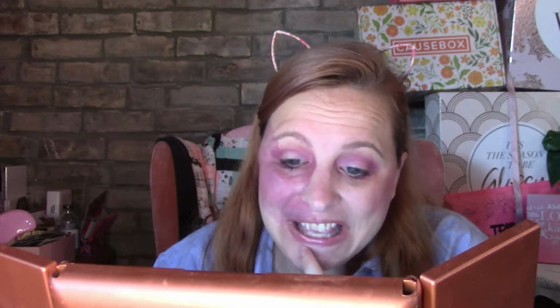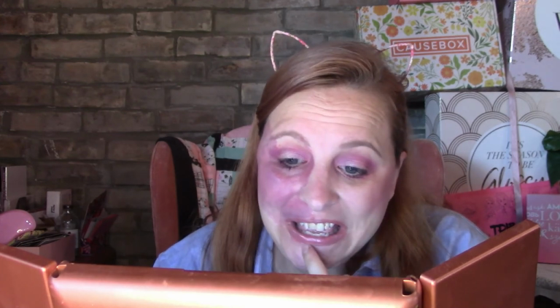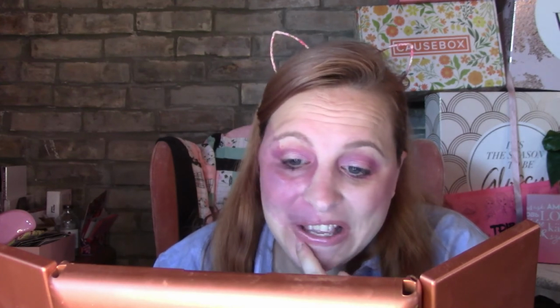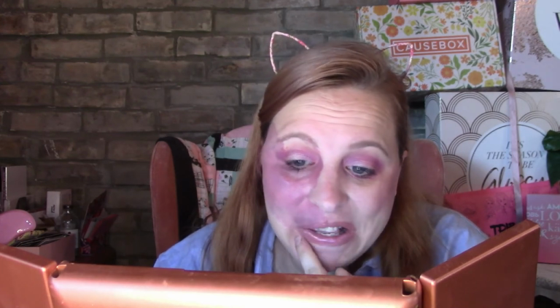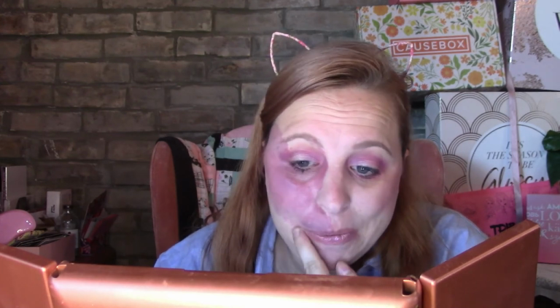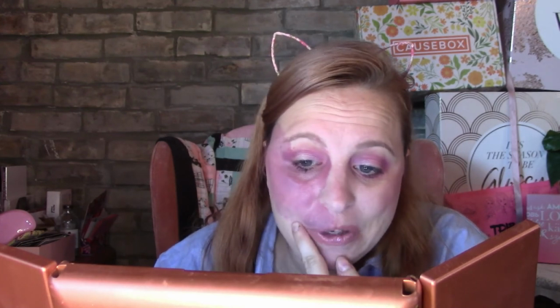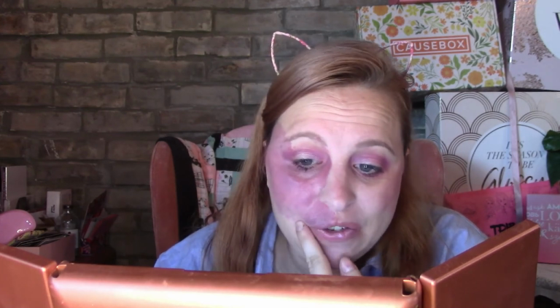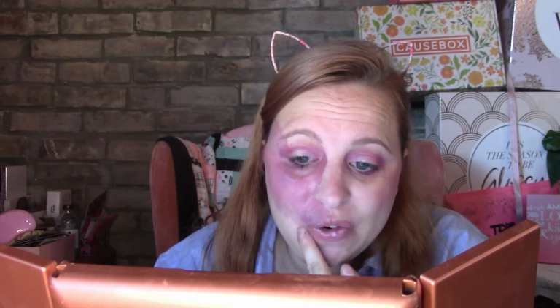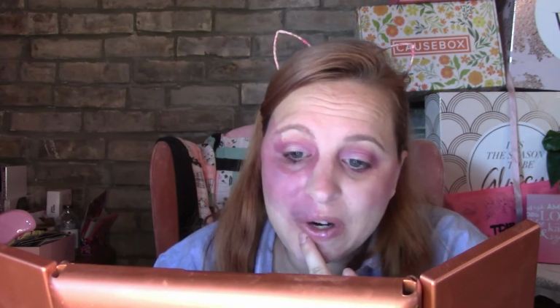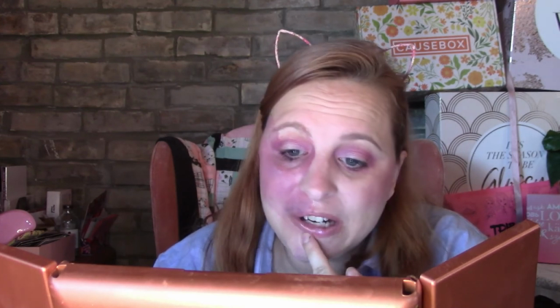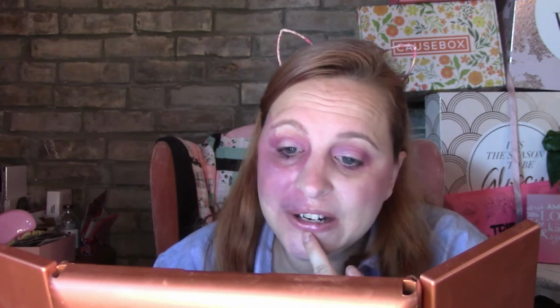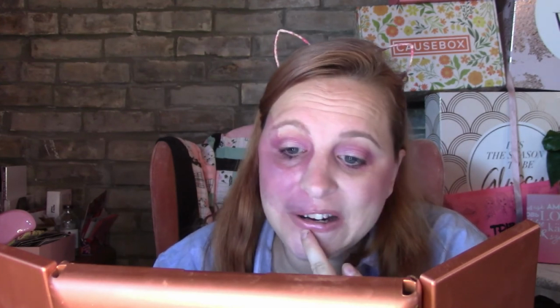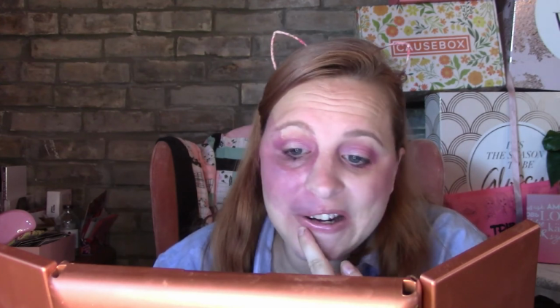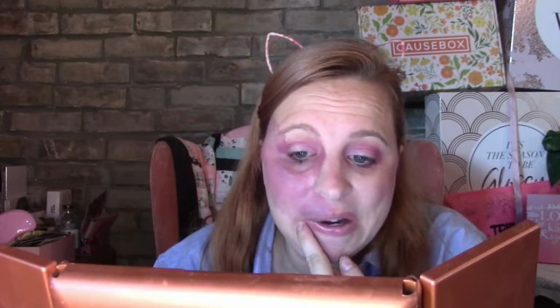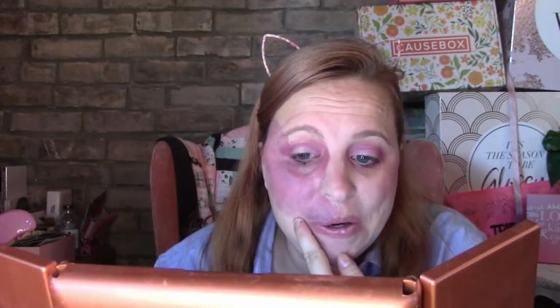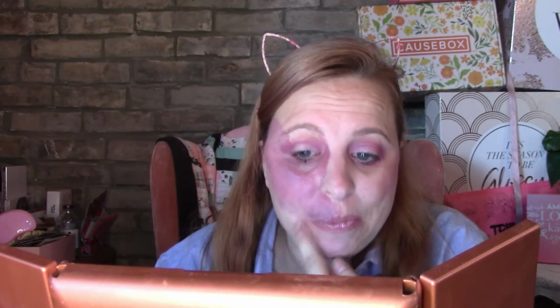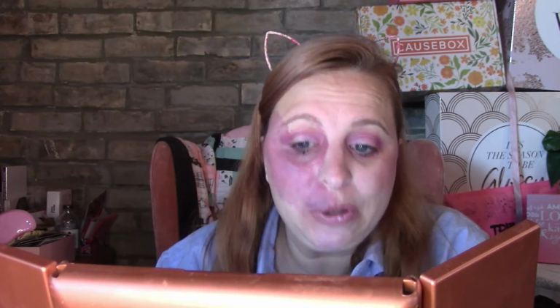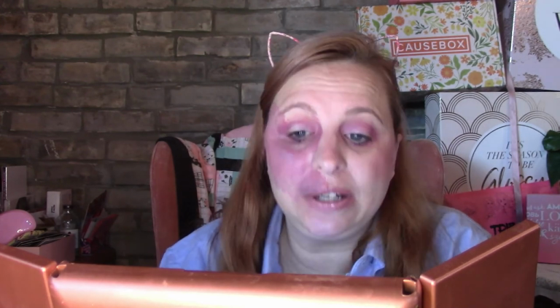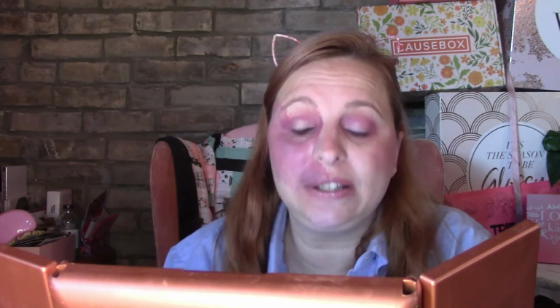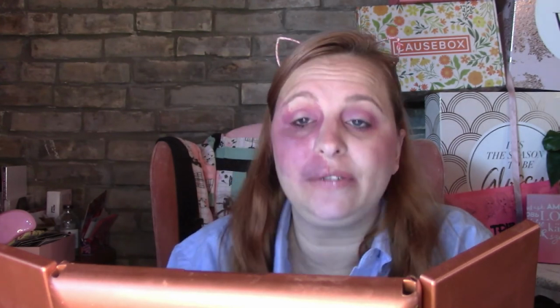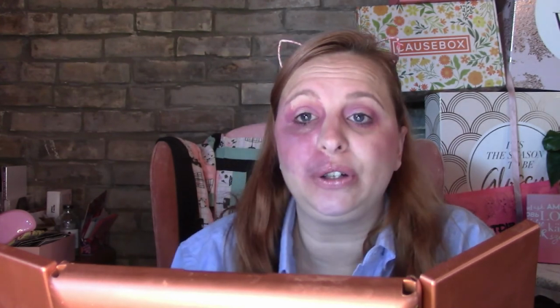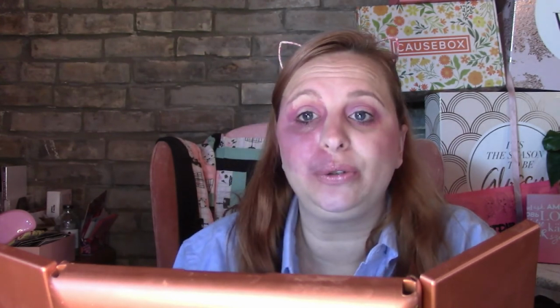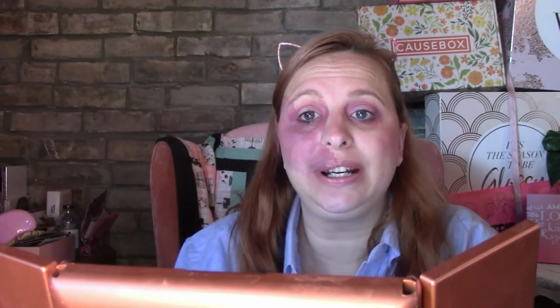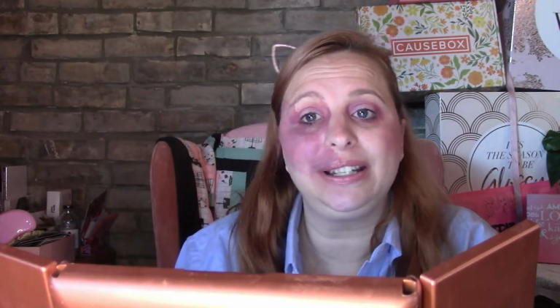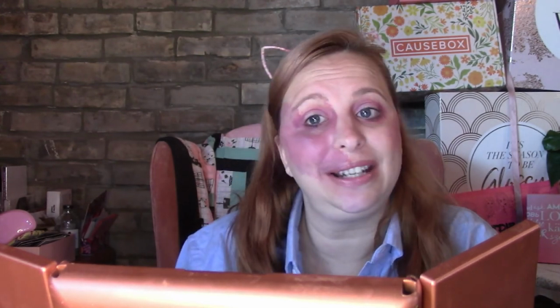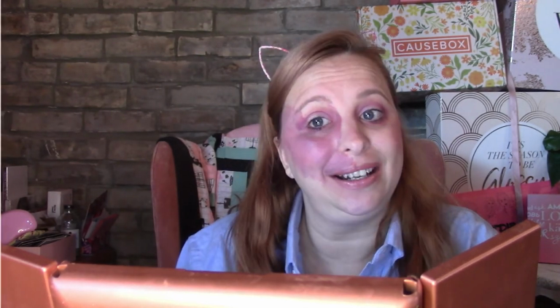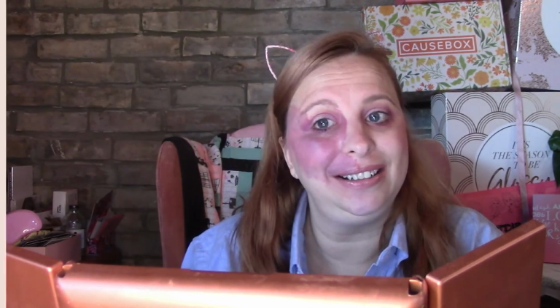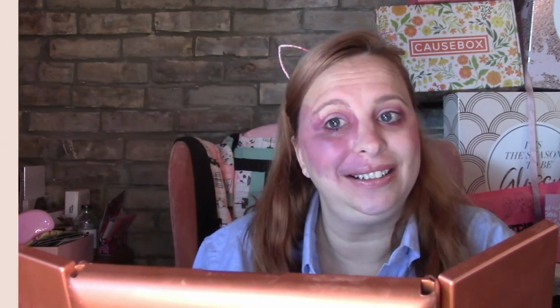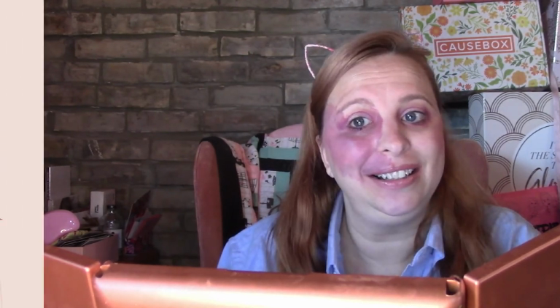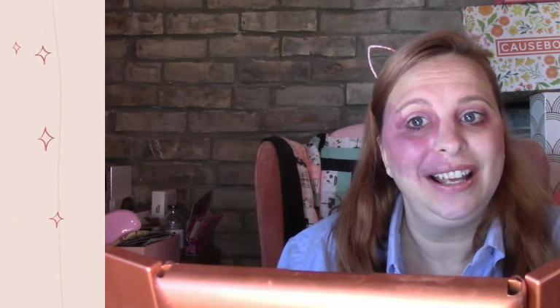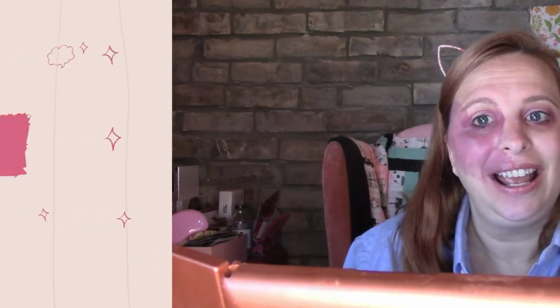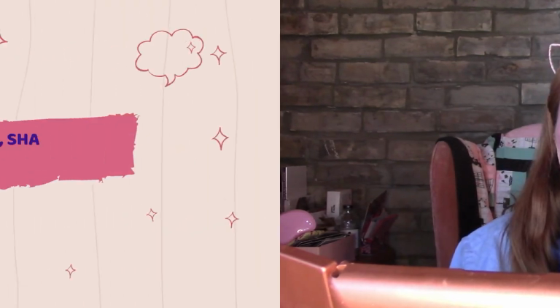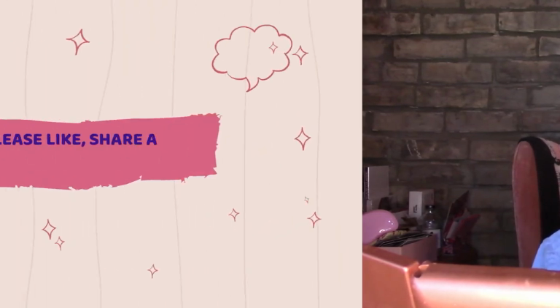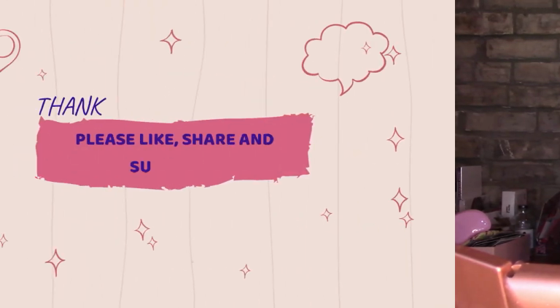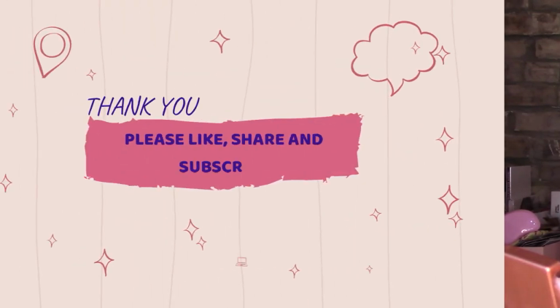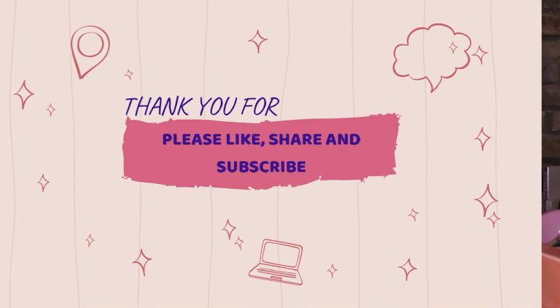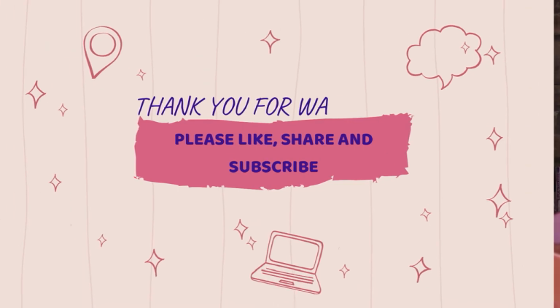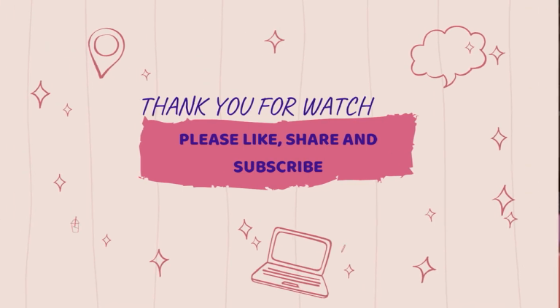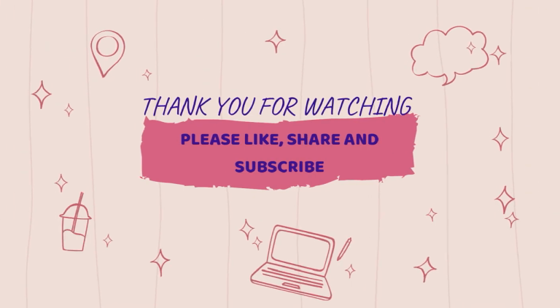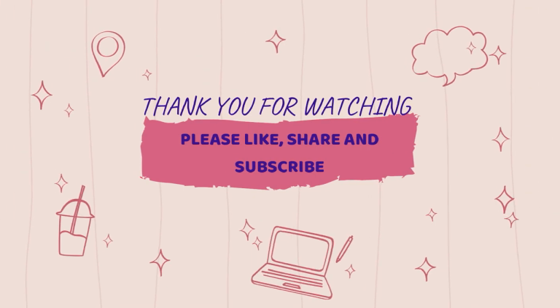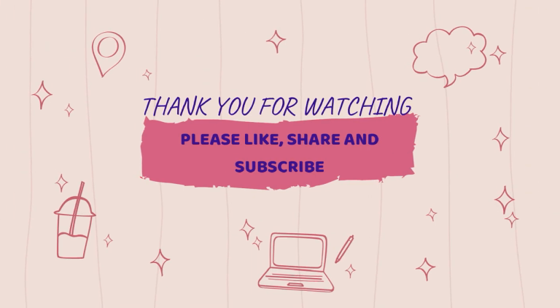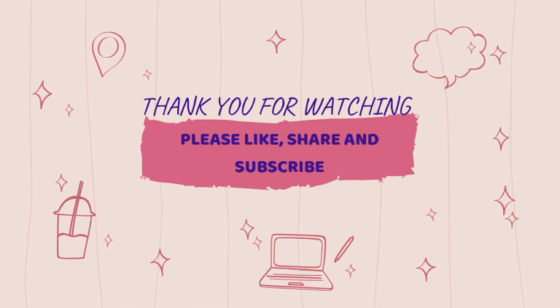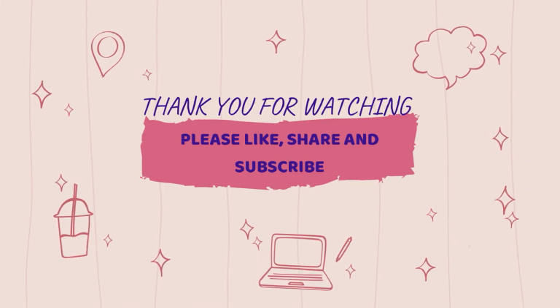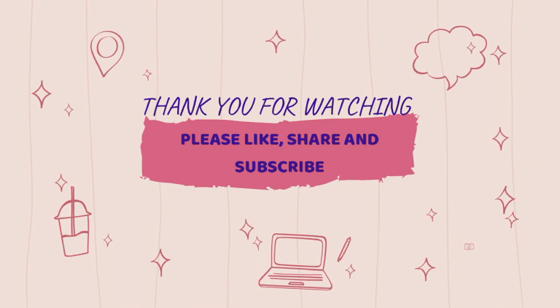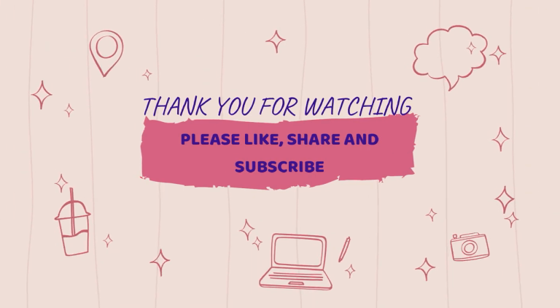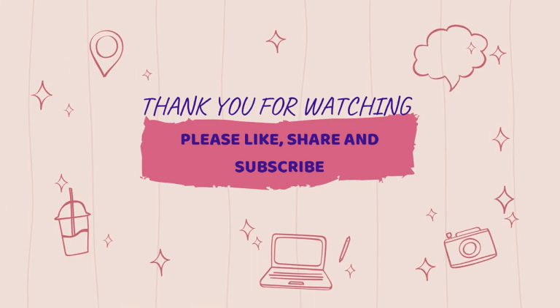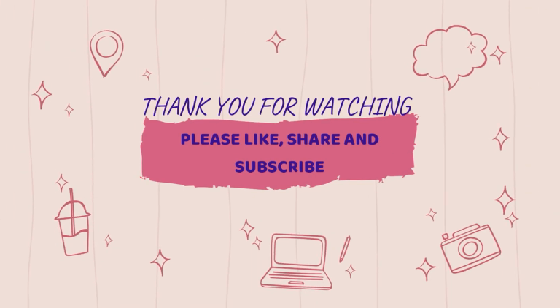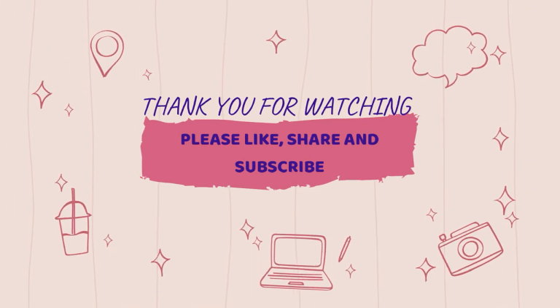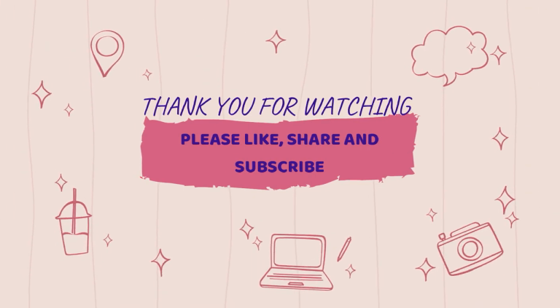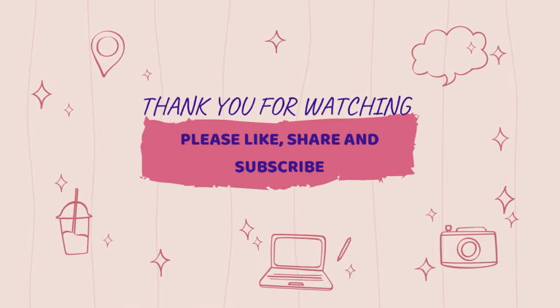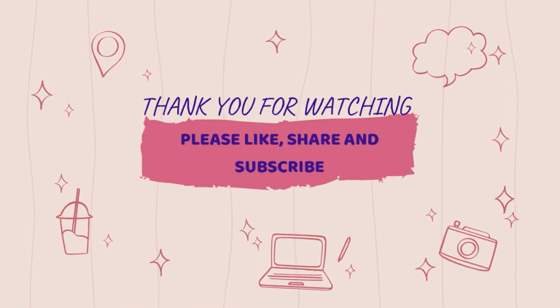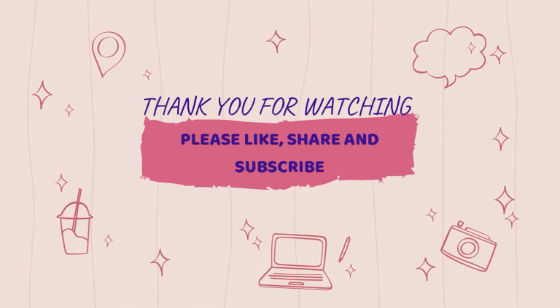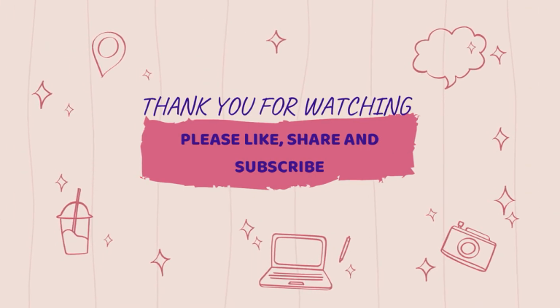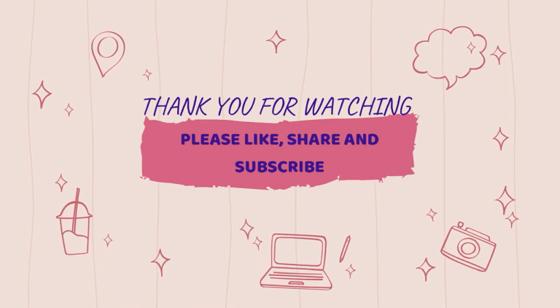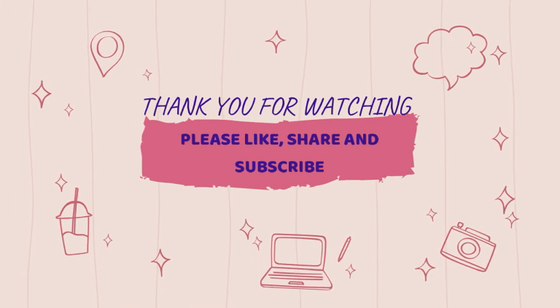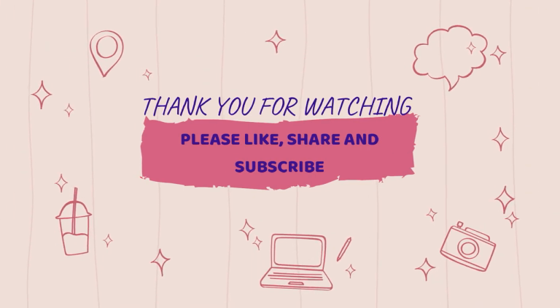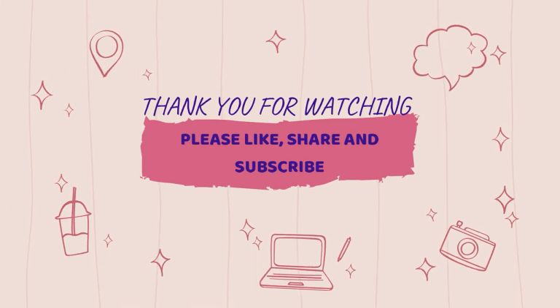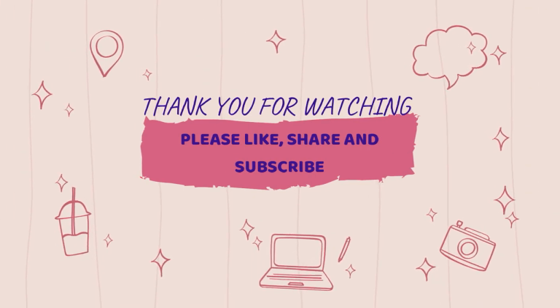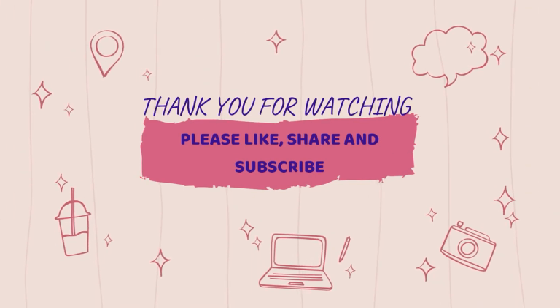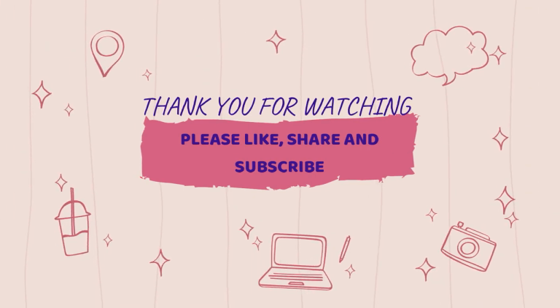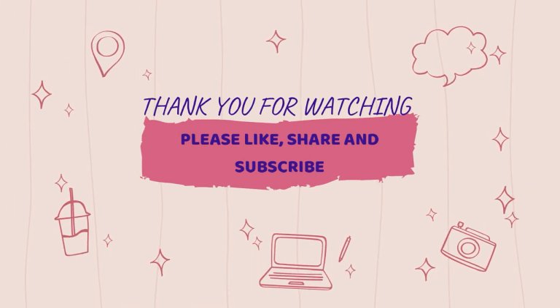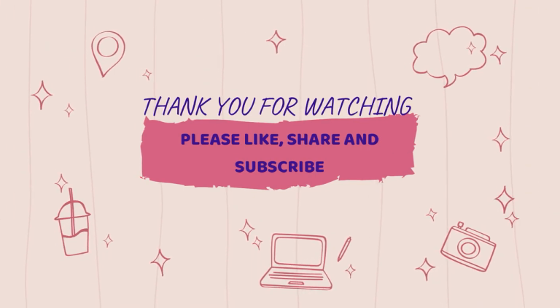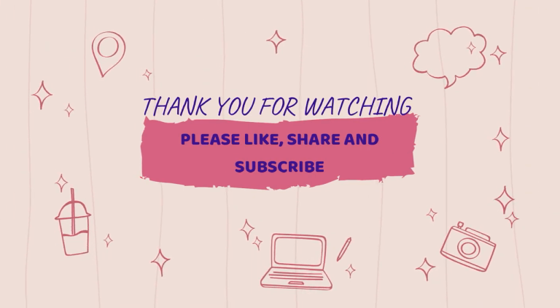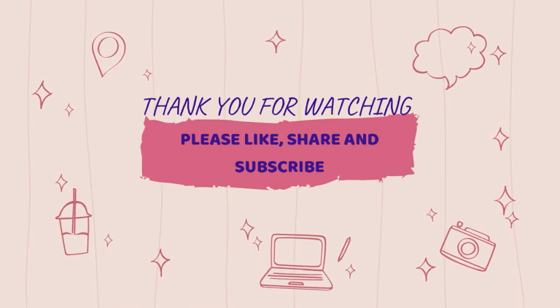Thank you so much for watching. I hope you guys have a great day. Please don't forget to like, share, and make sure you're subscribed. Thank you, bye!